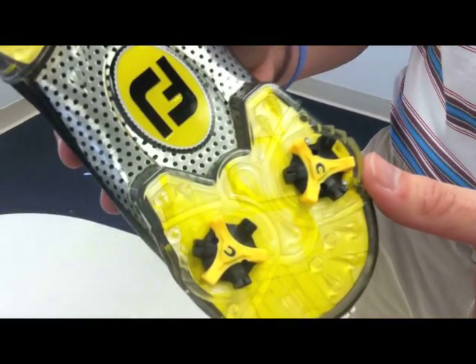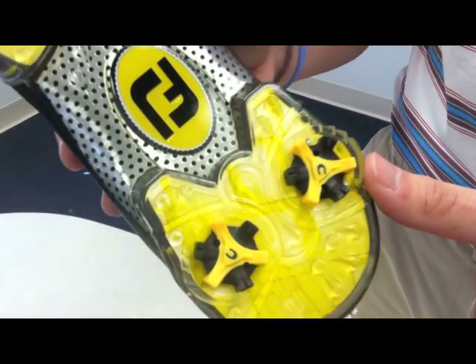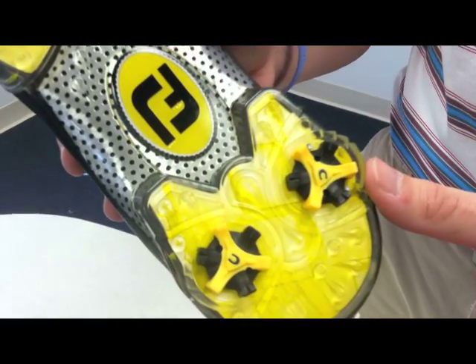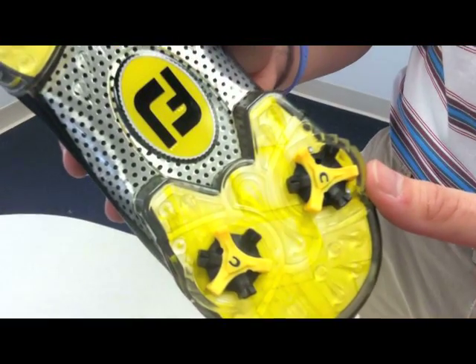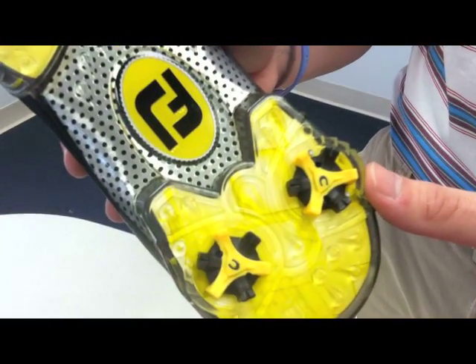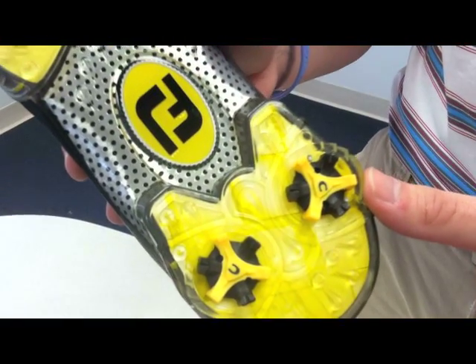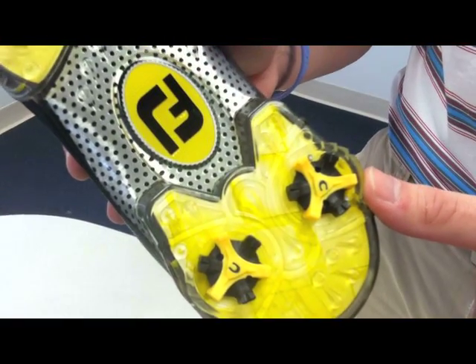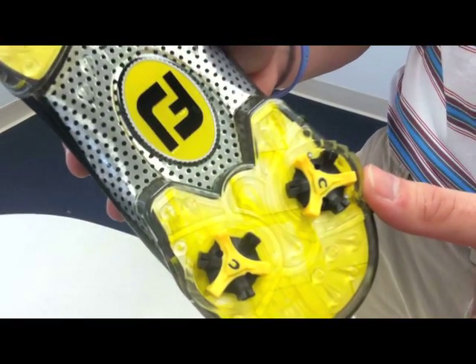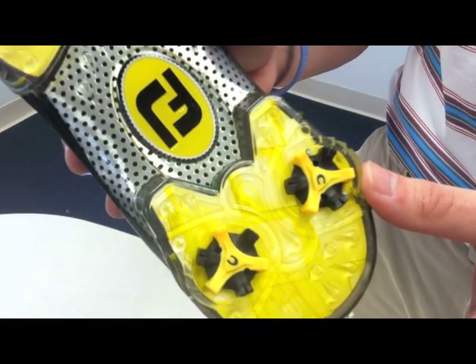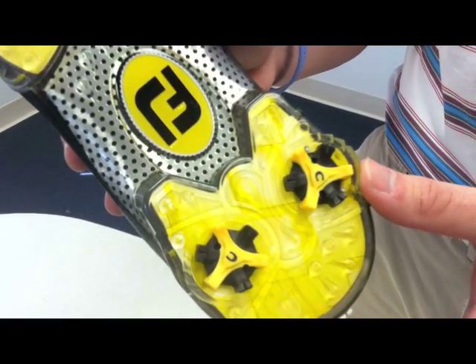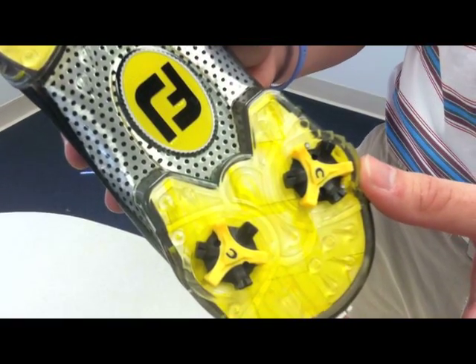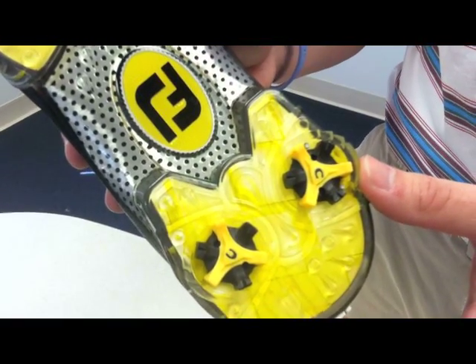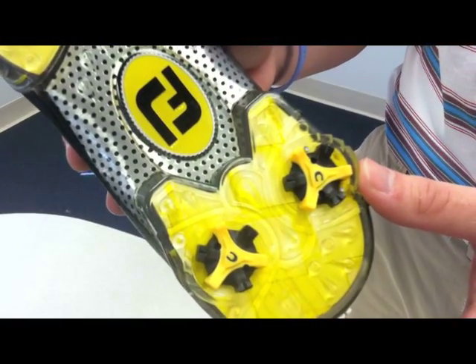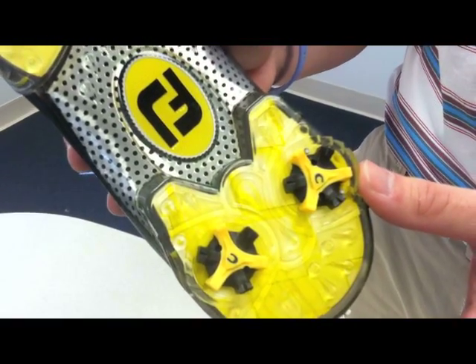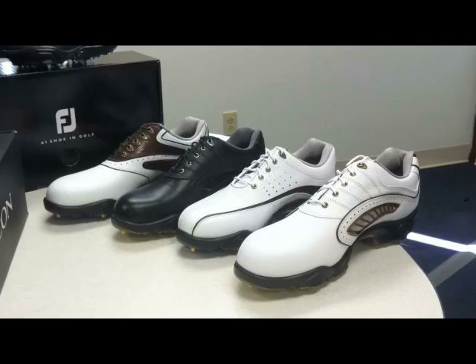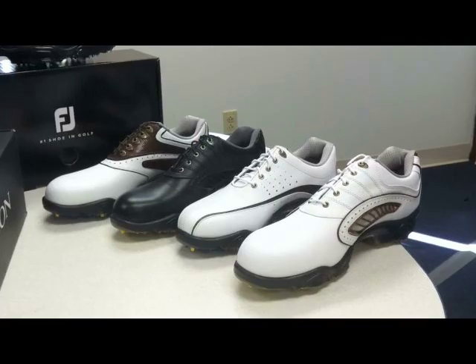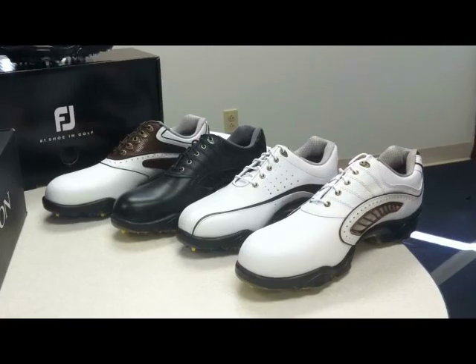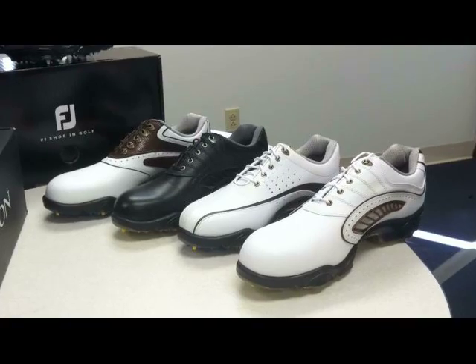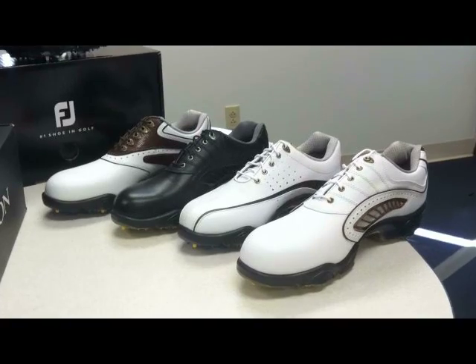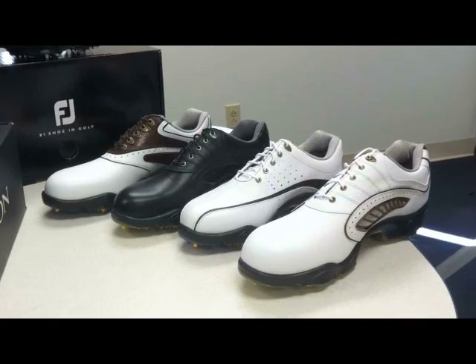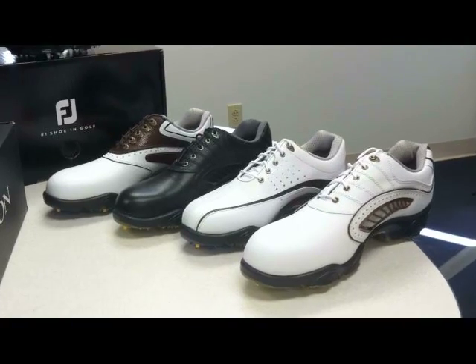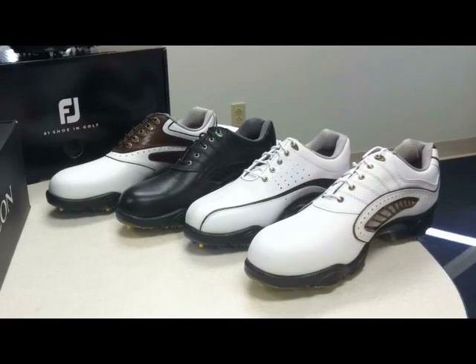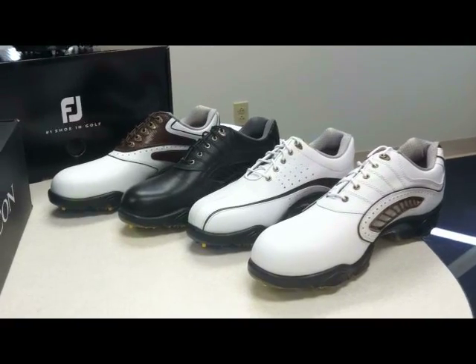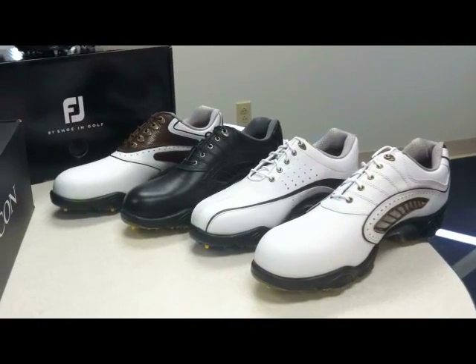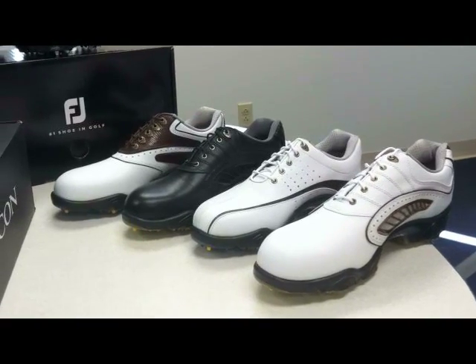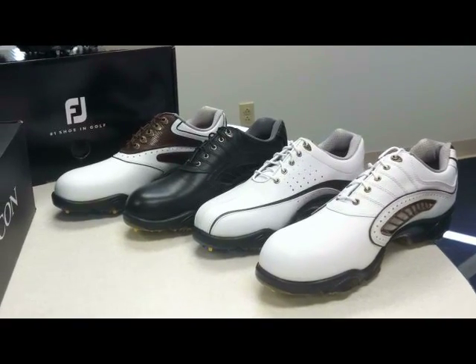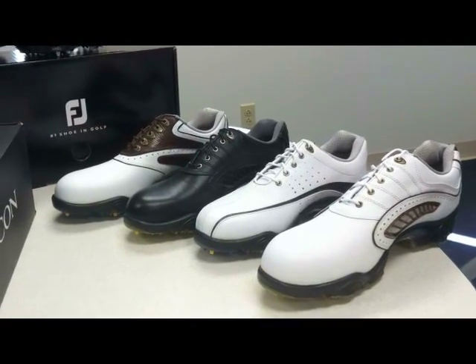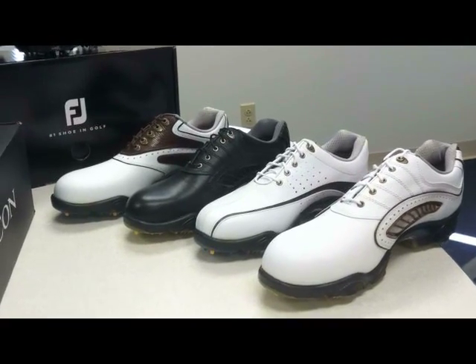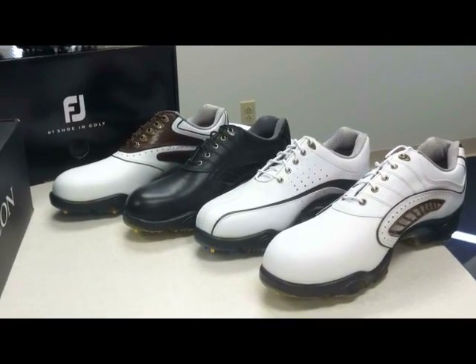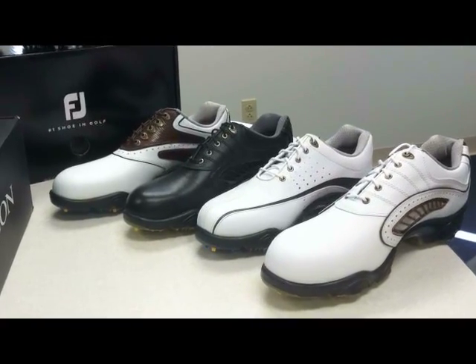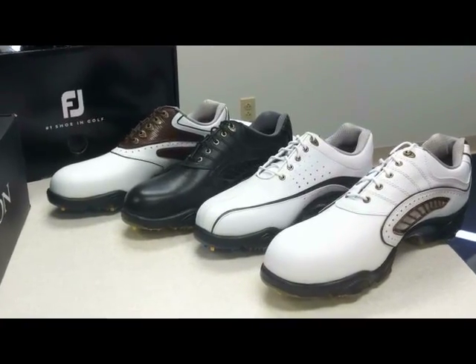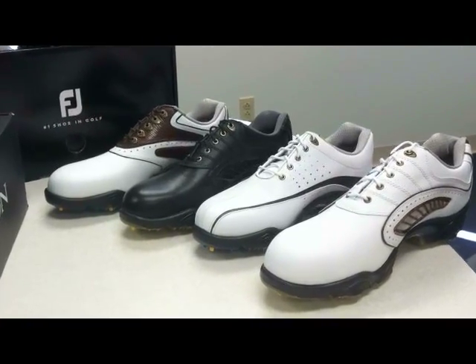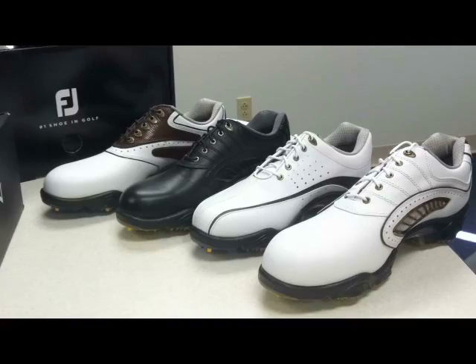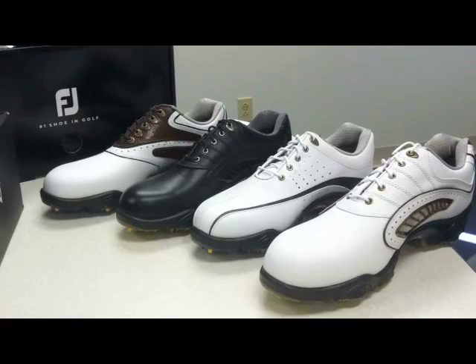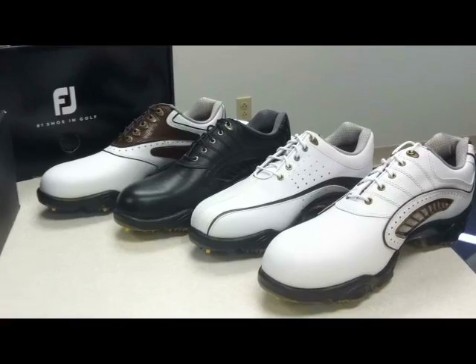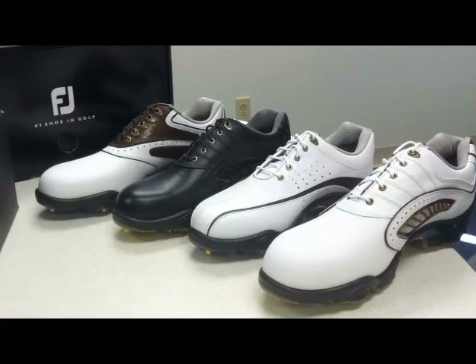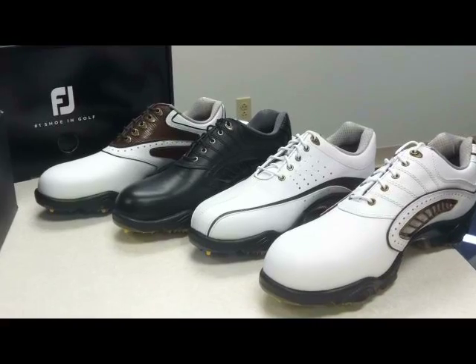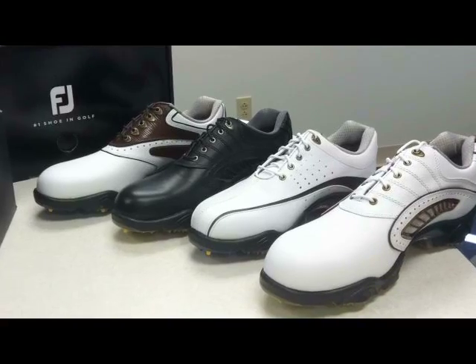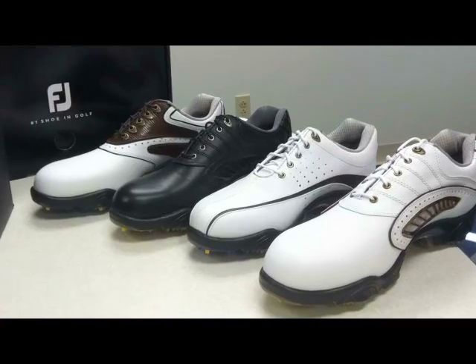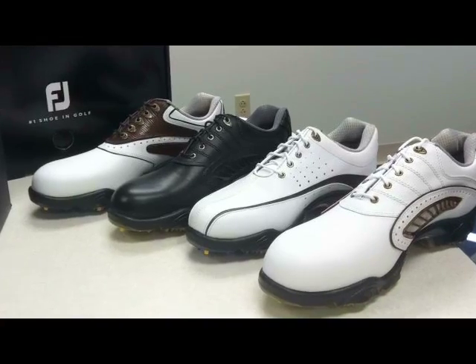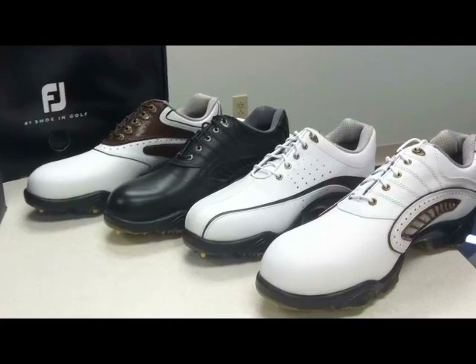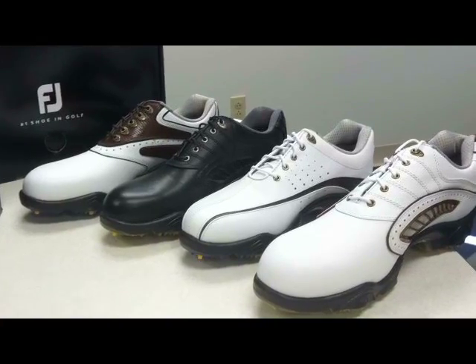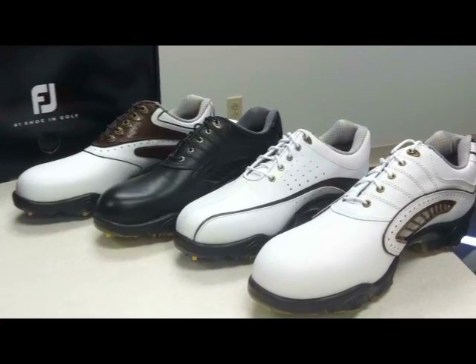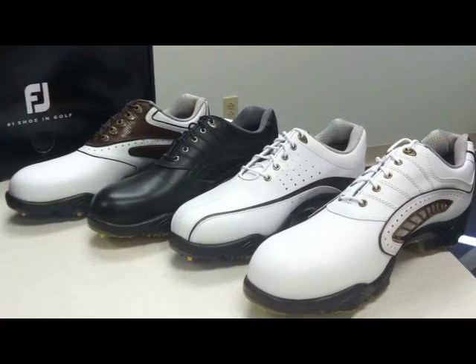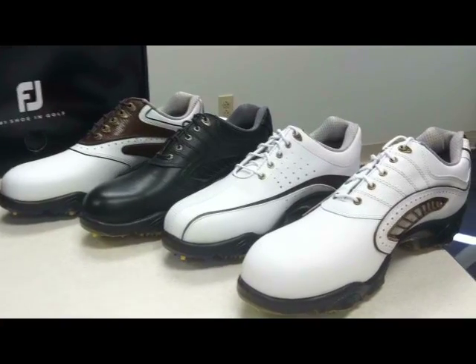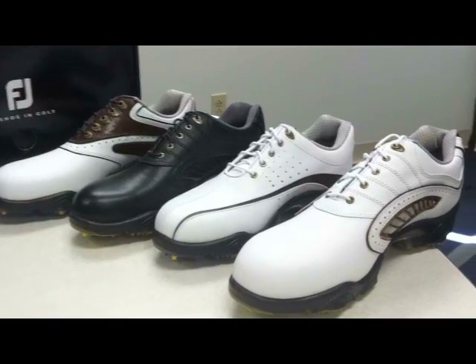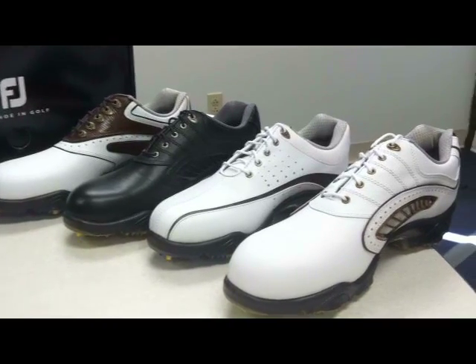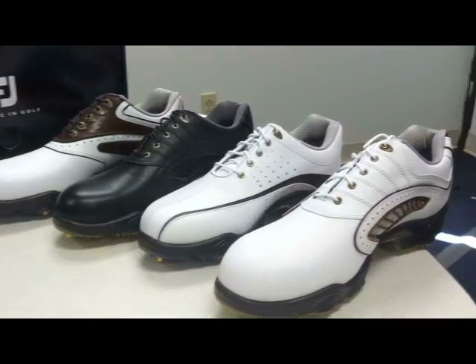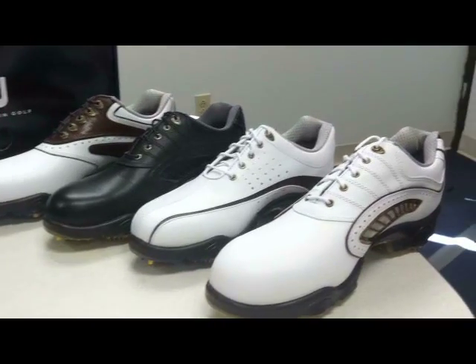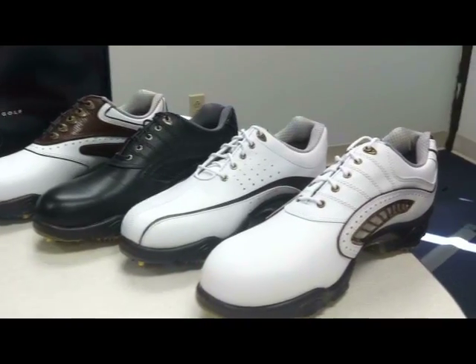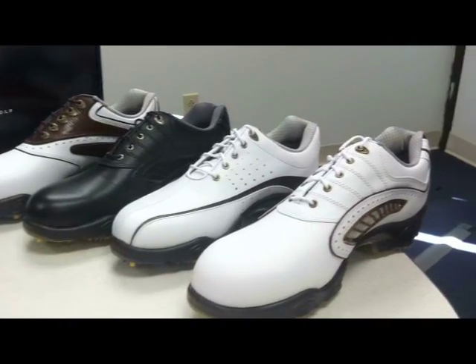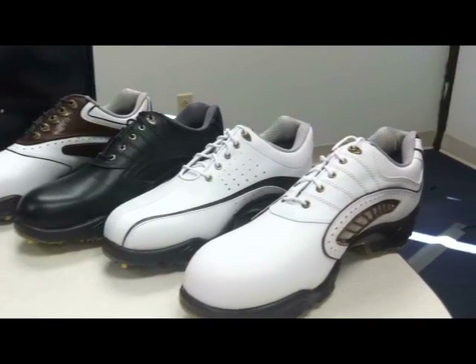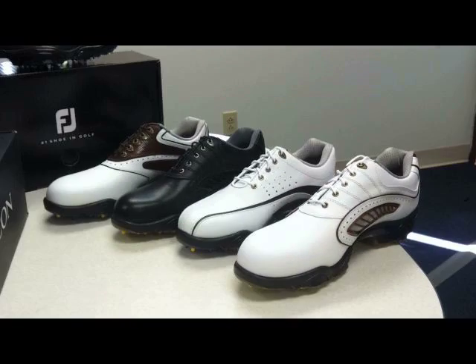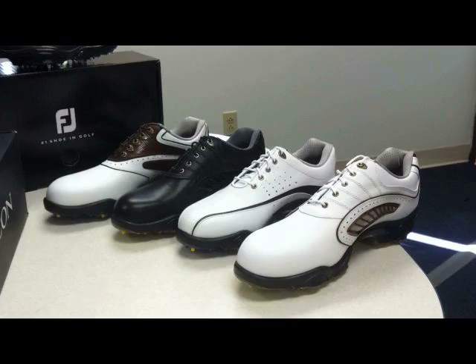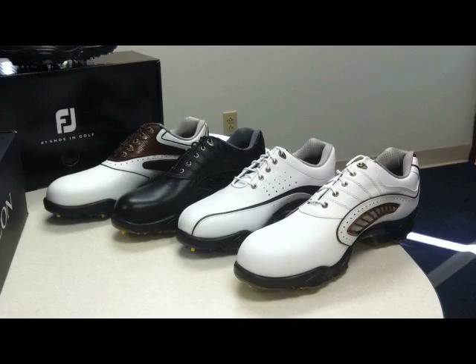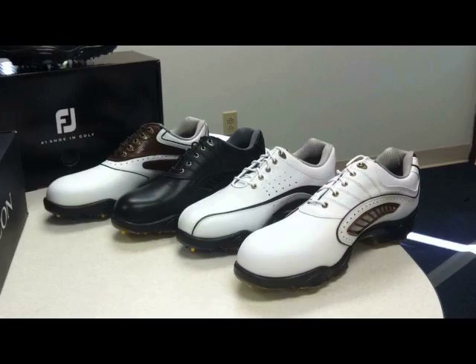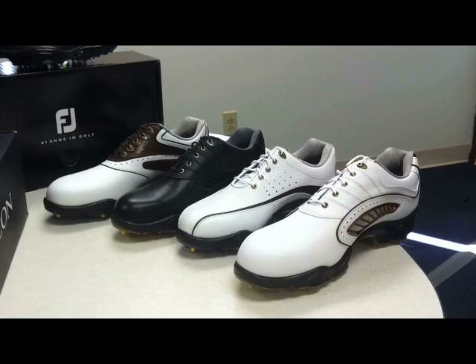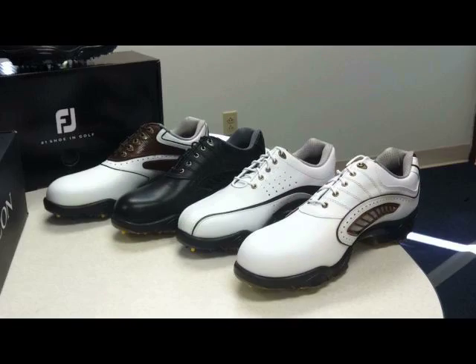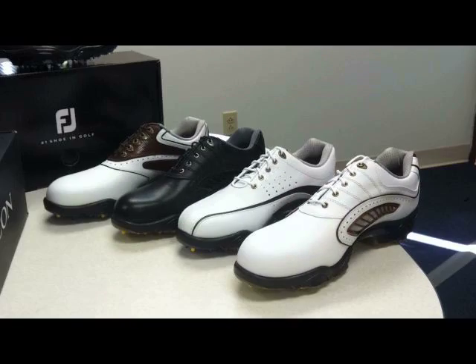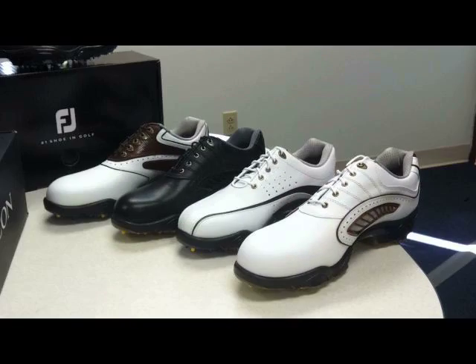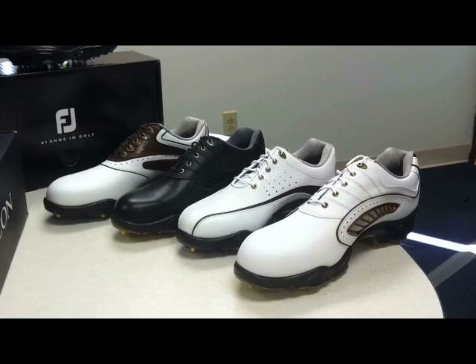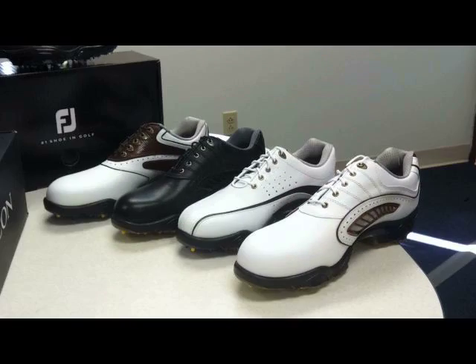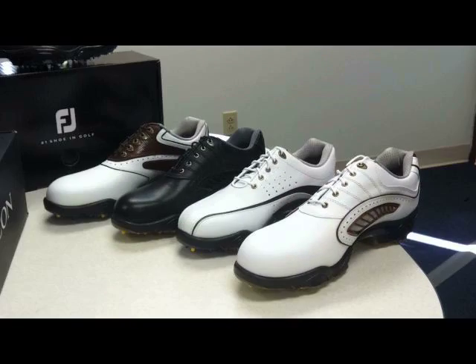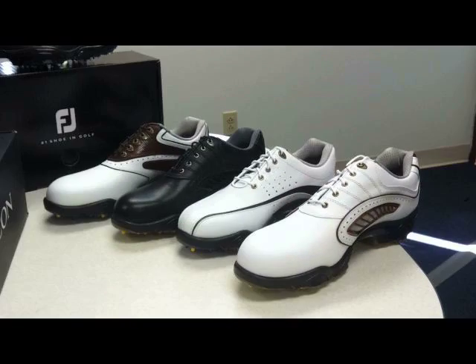Whichever style you choose, all Synergy's come with full leather uppers, a leather lining, and a two-year limited waterproof warranty.